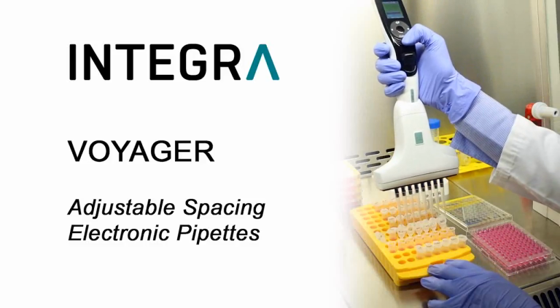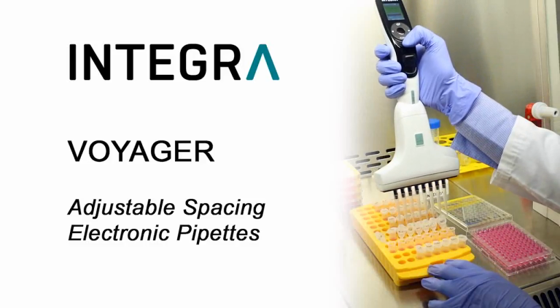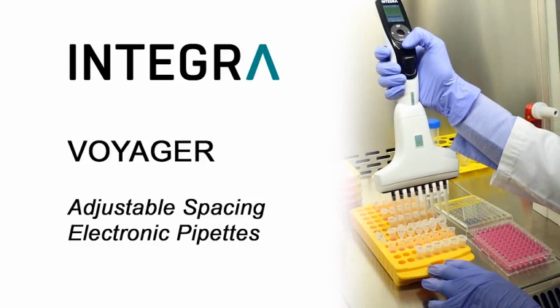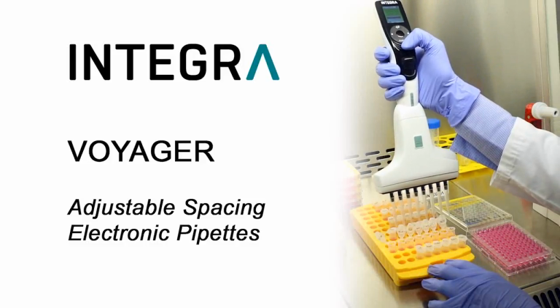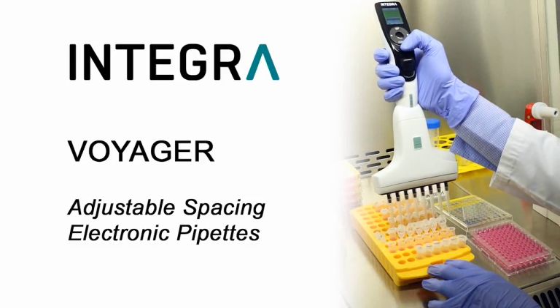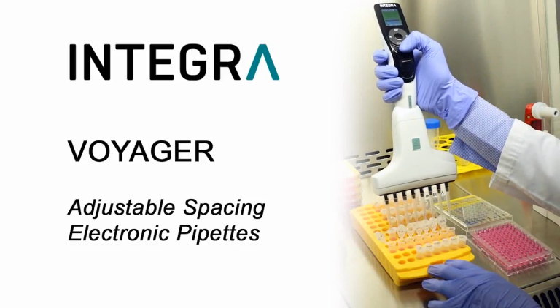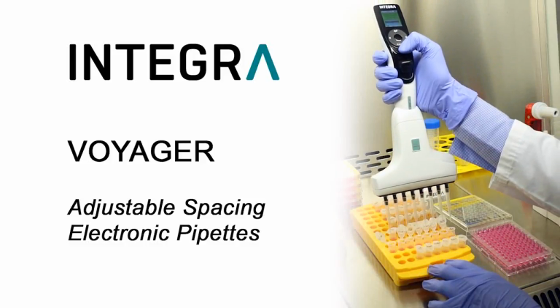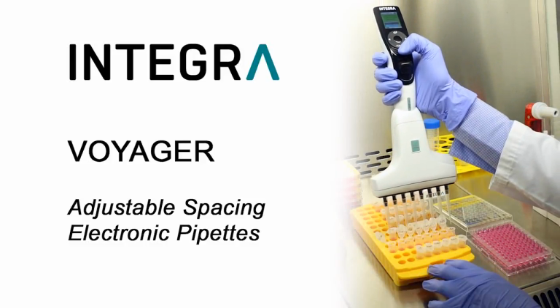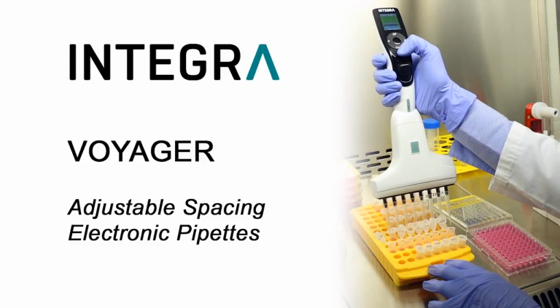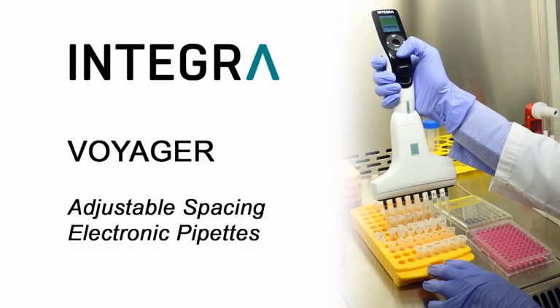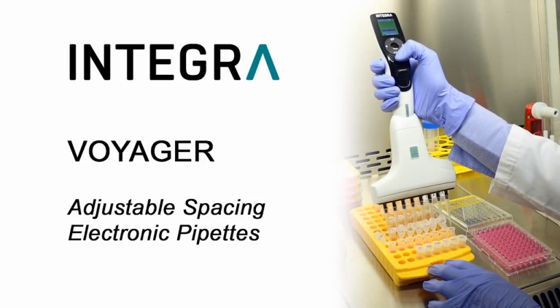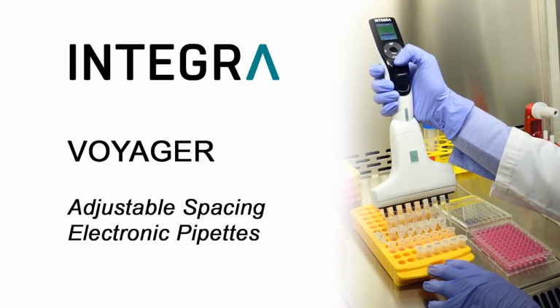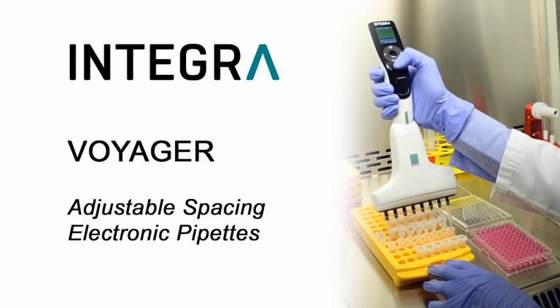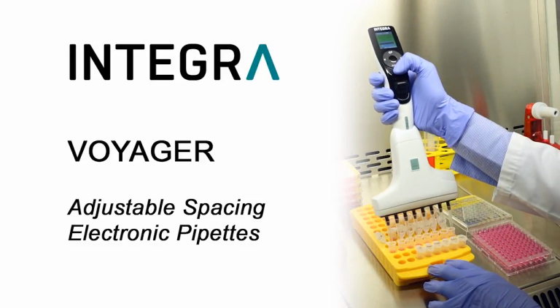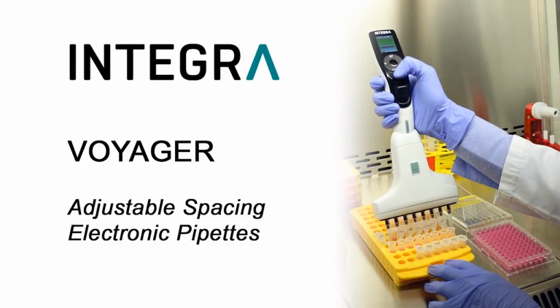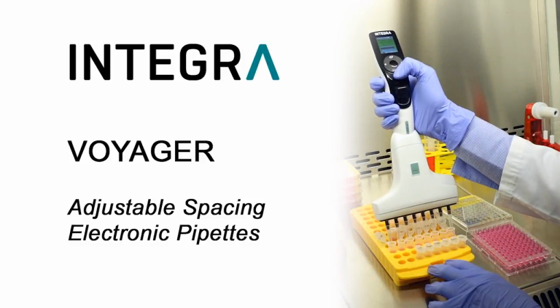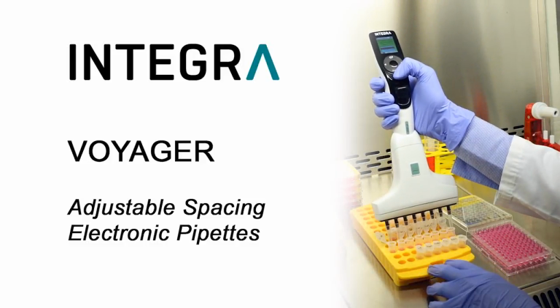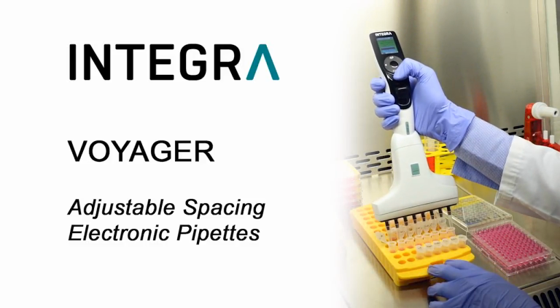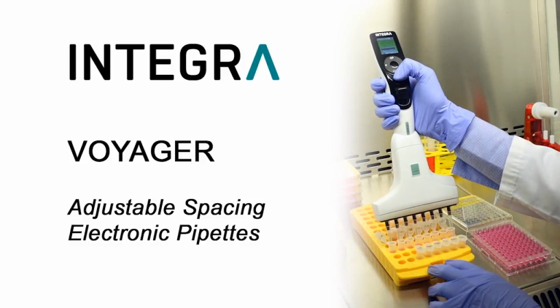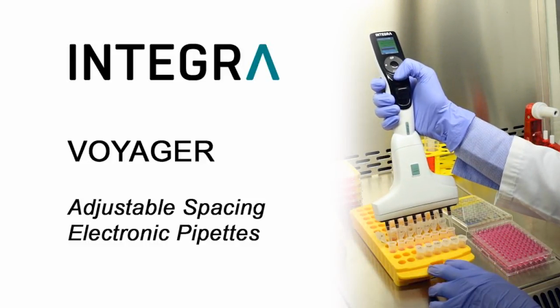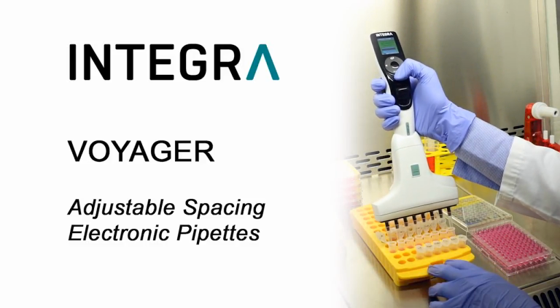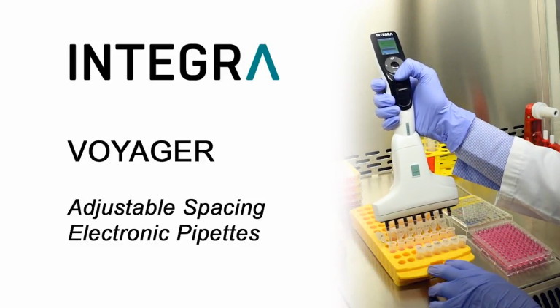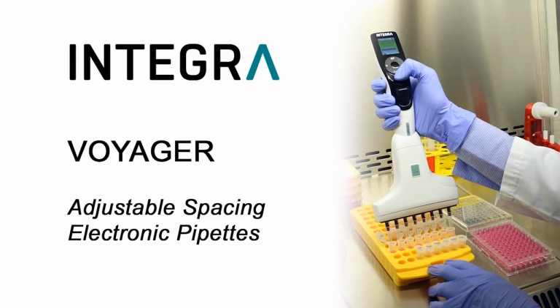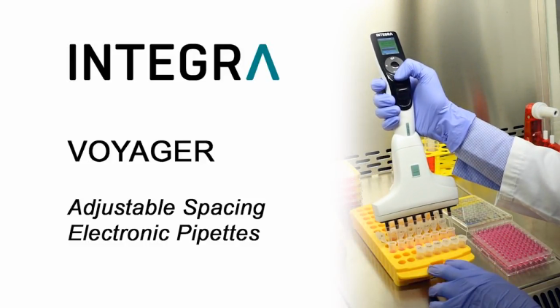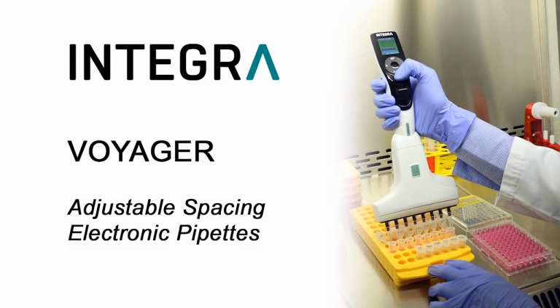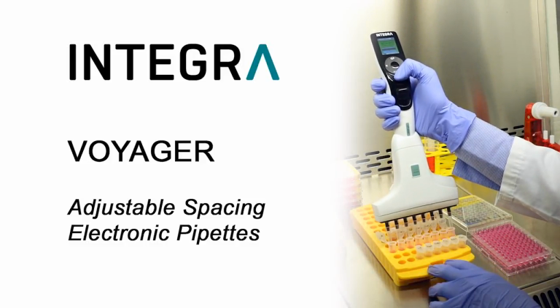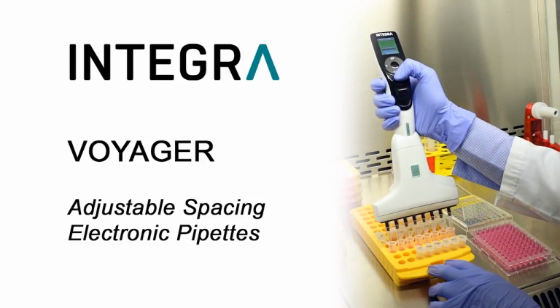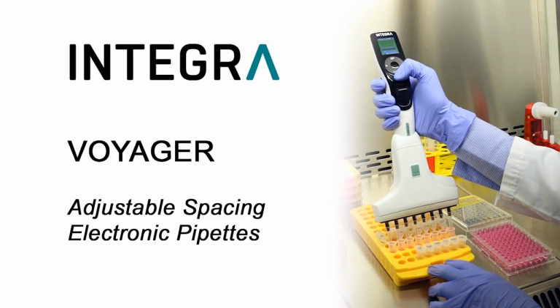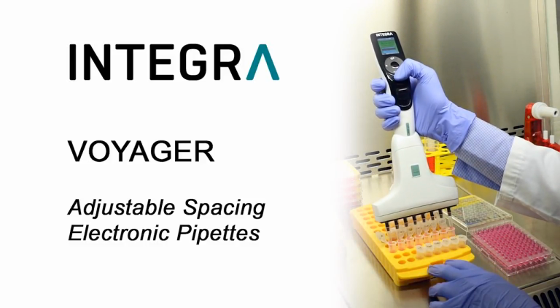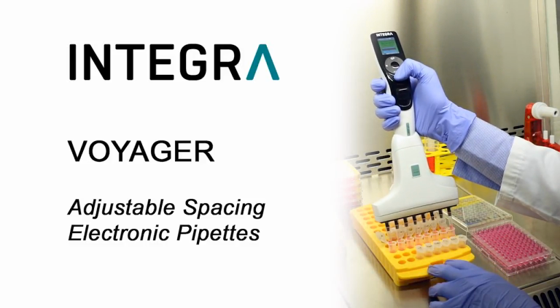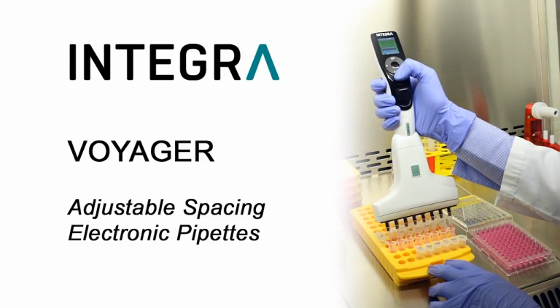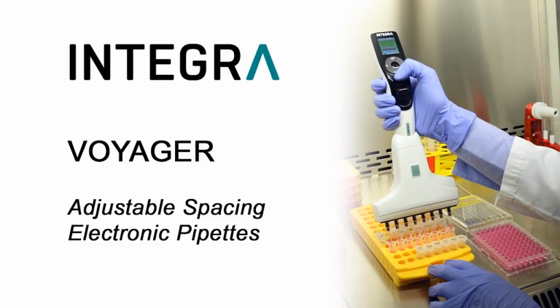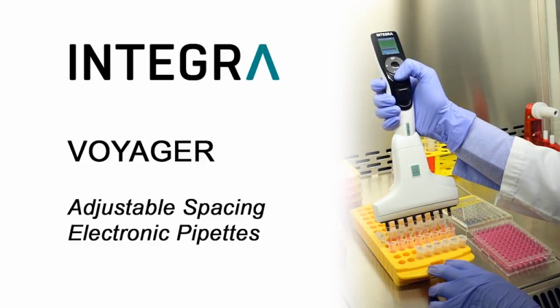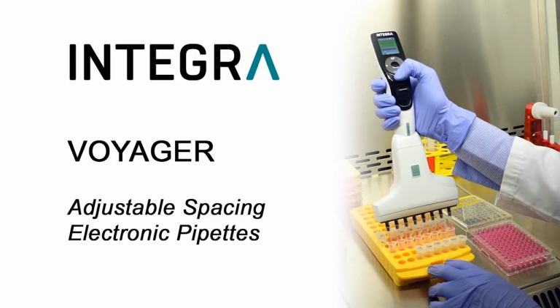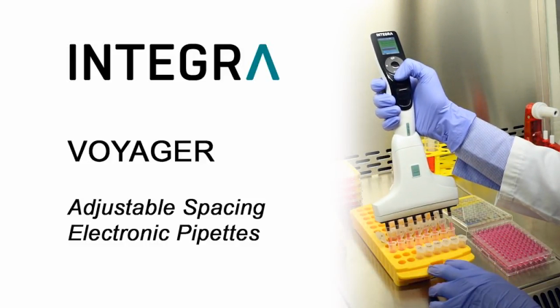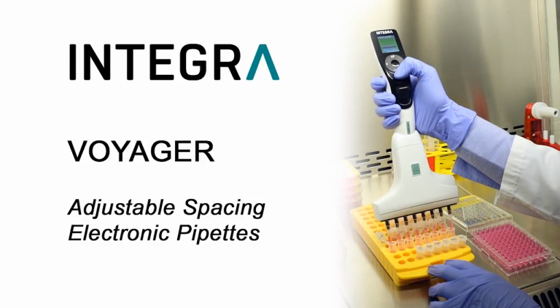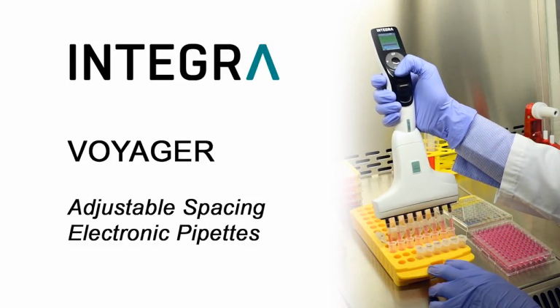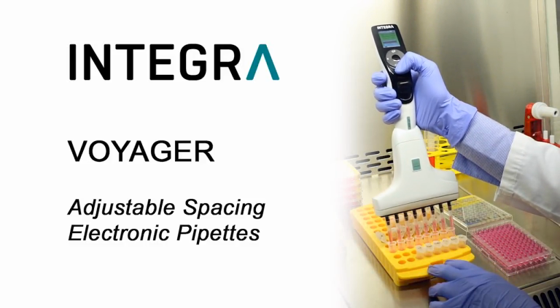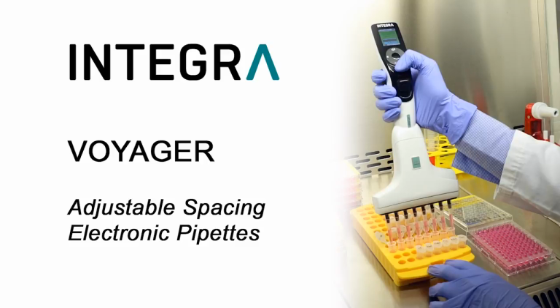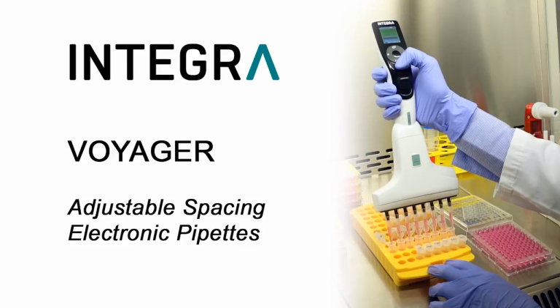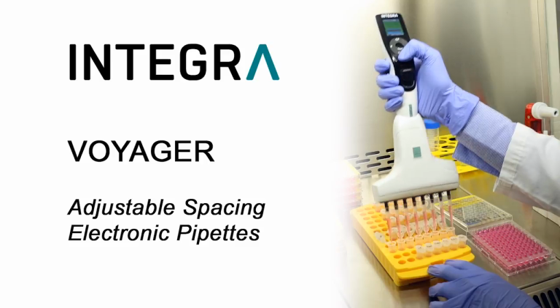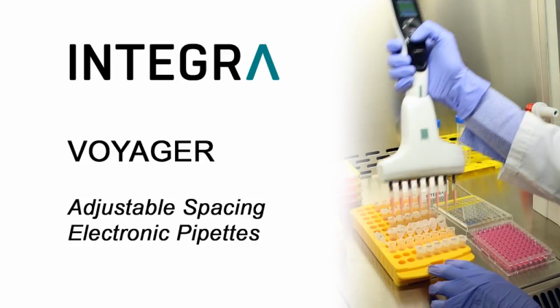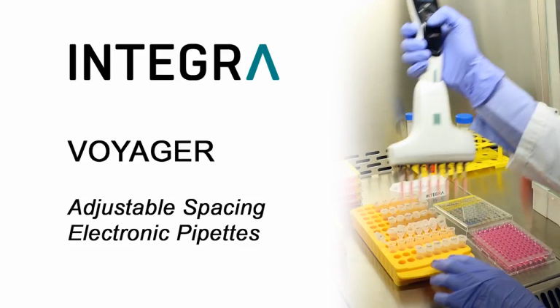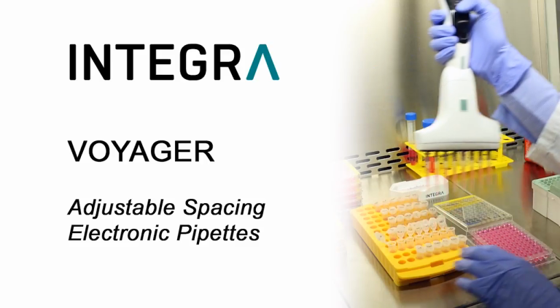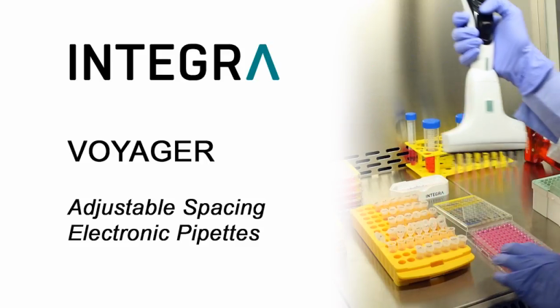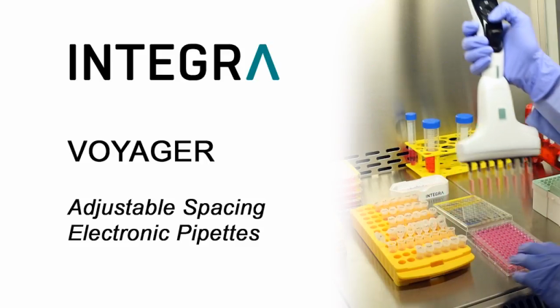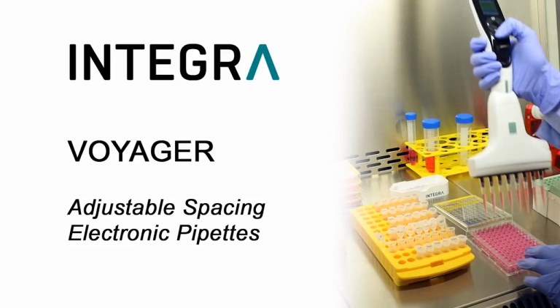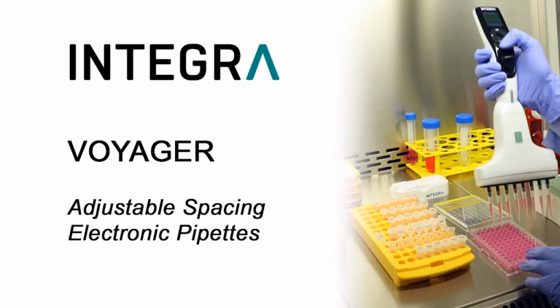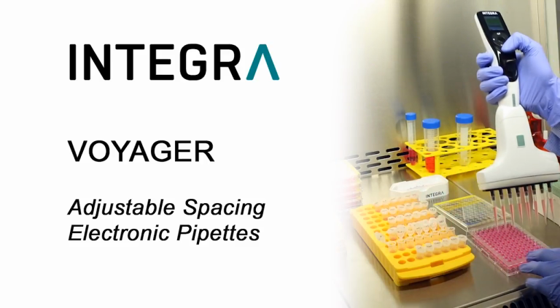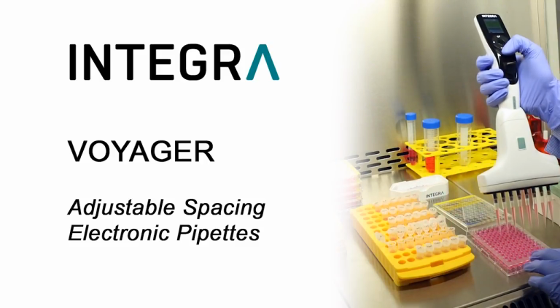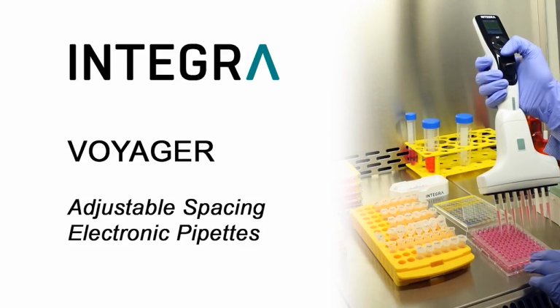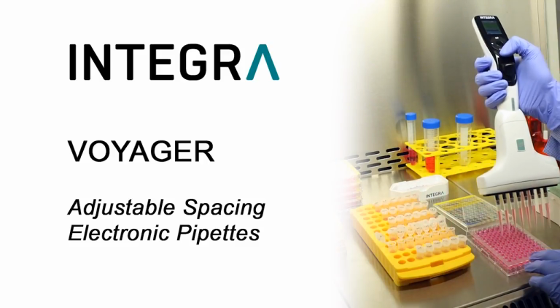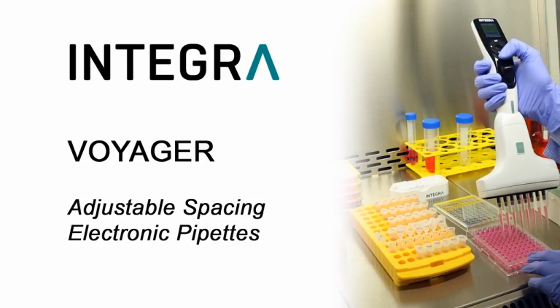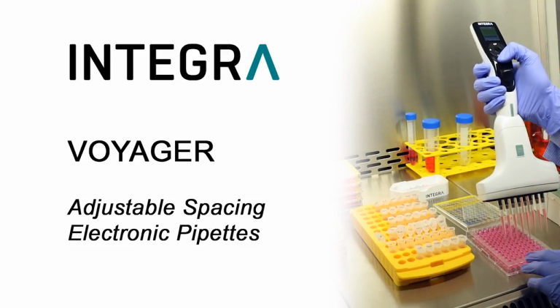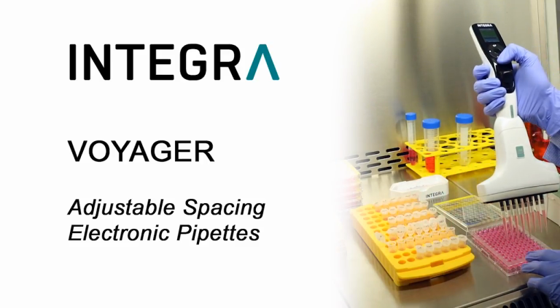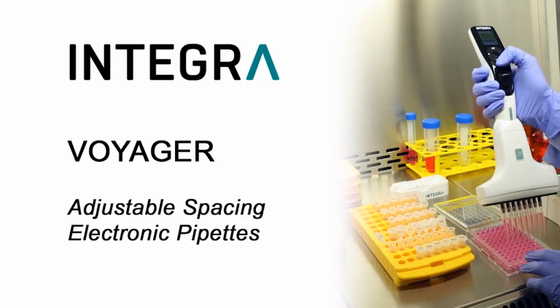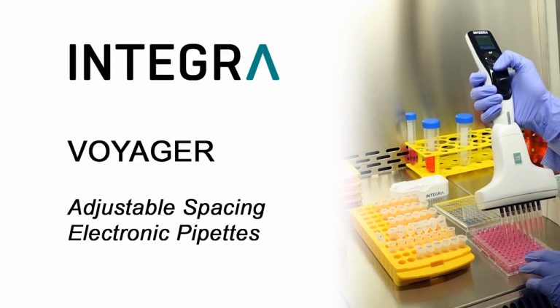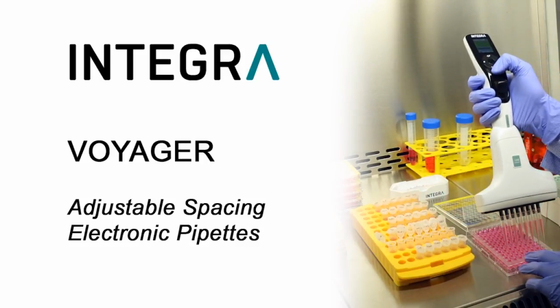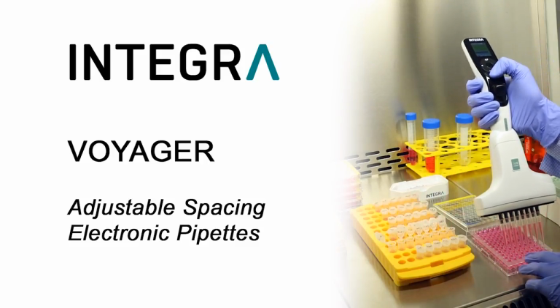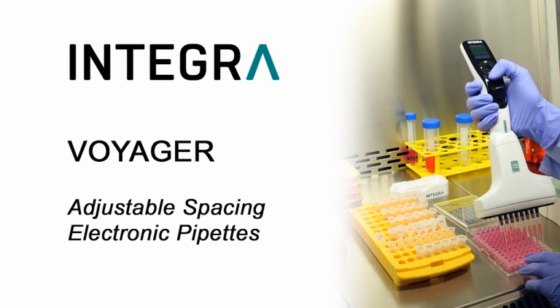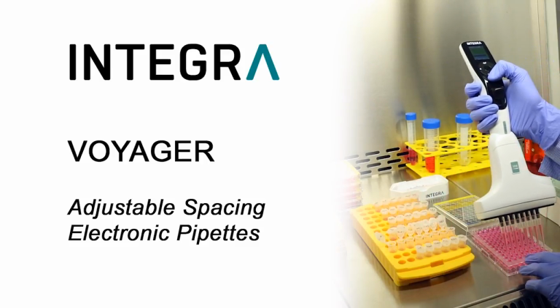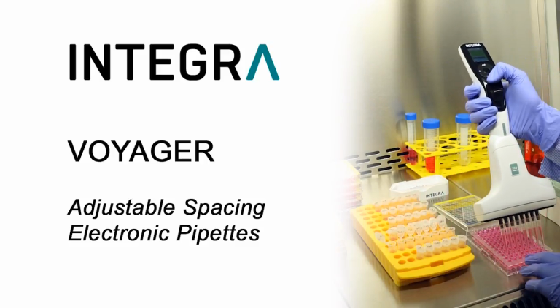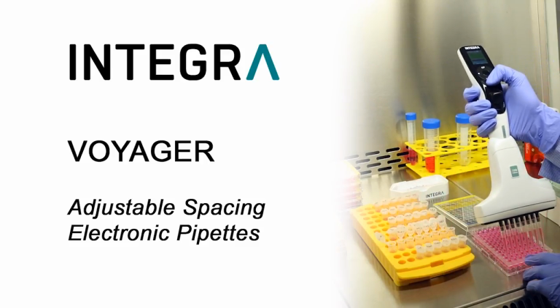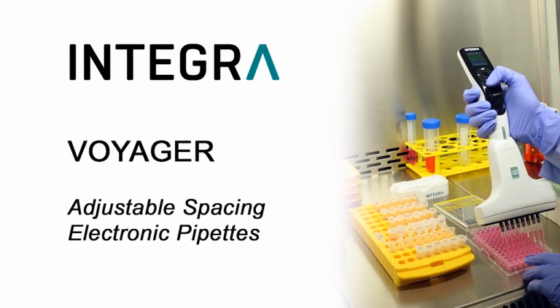Welcome to the Integra Voyager Pipettes, the only pipettes with electronically adjustable tip spacing.